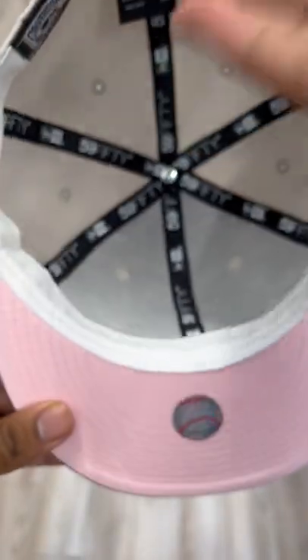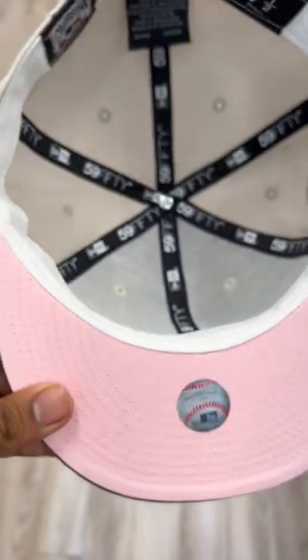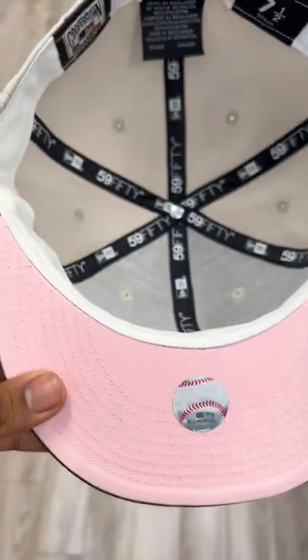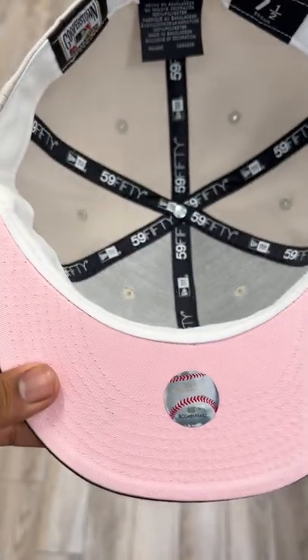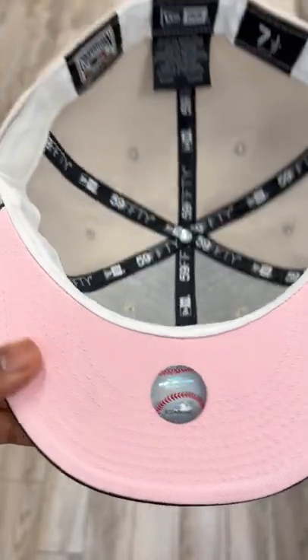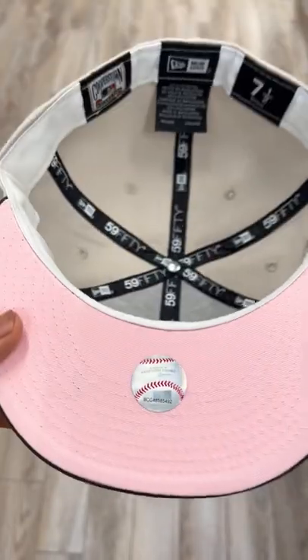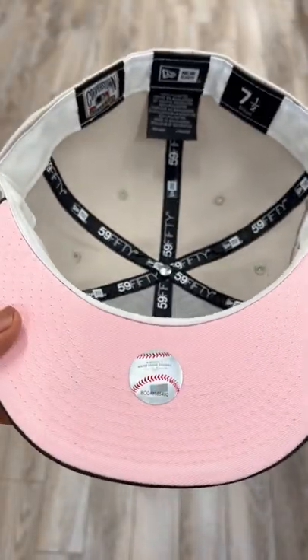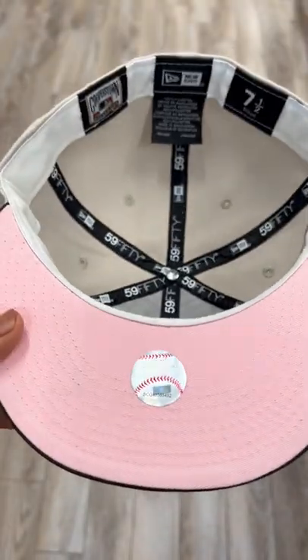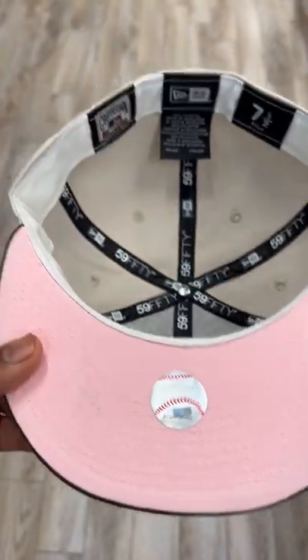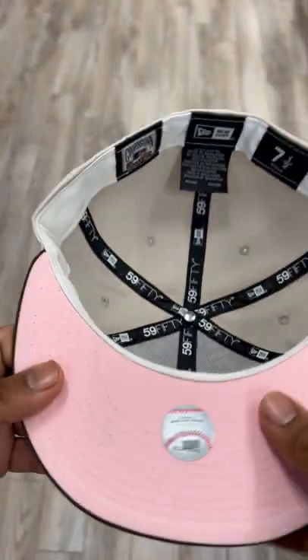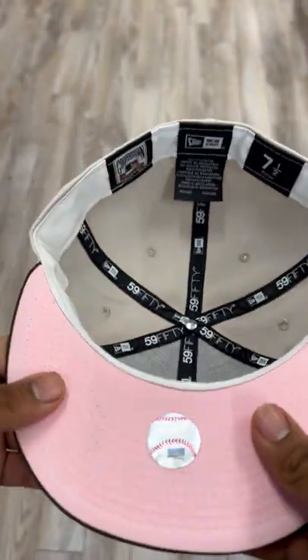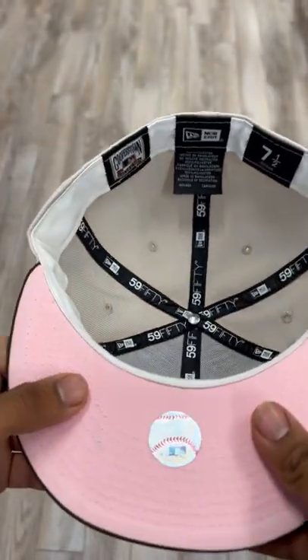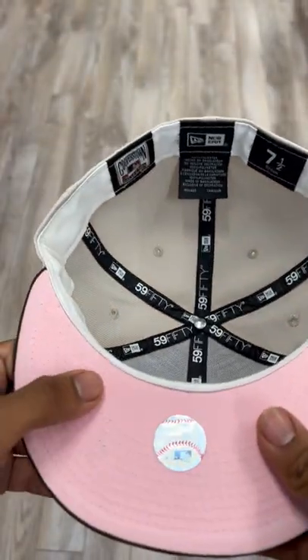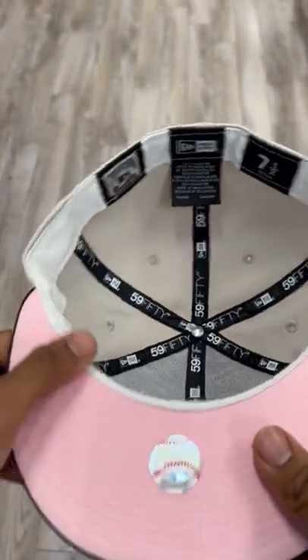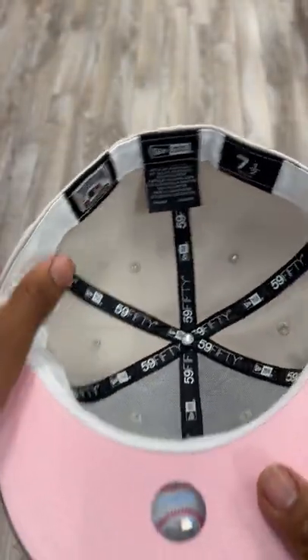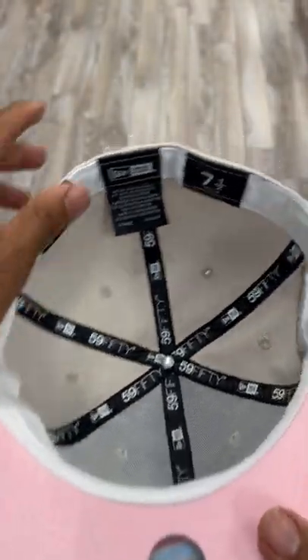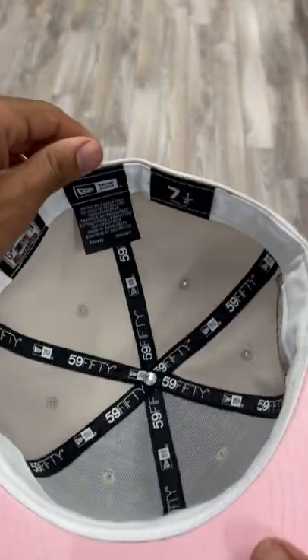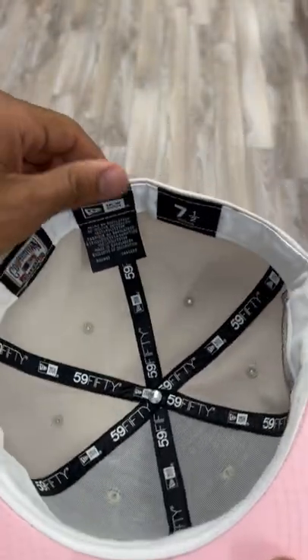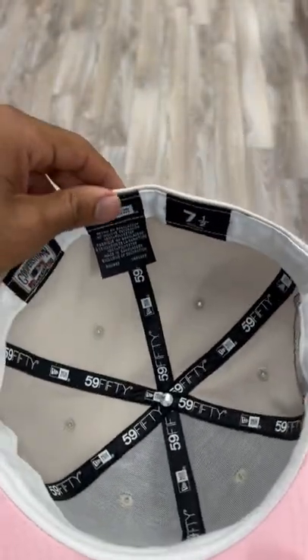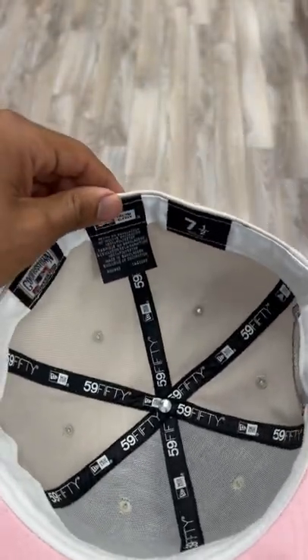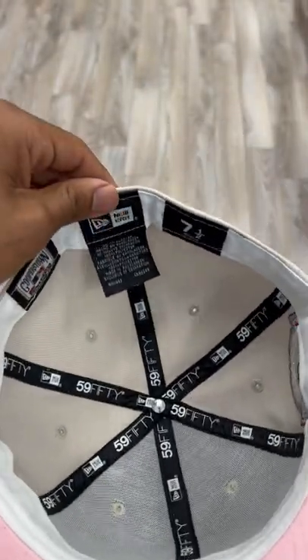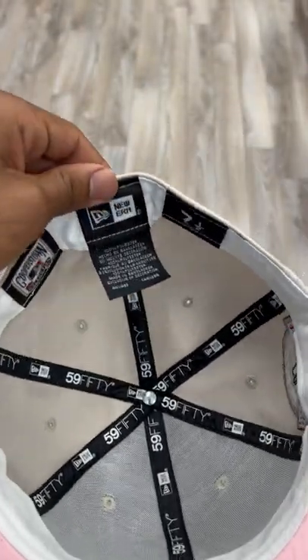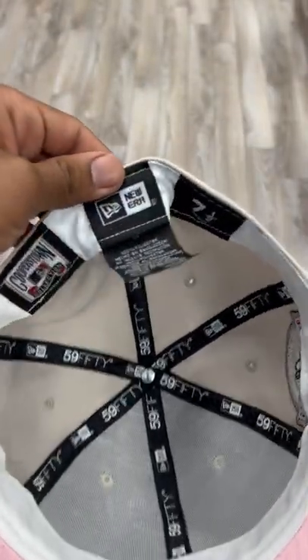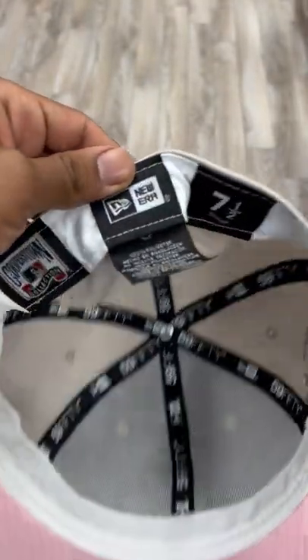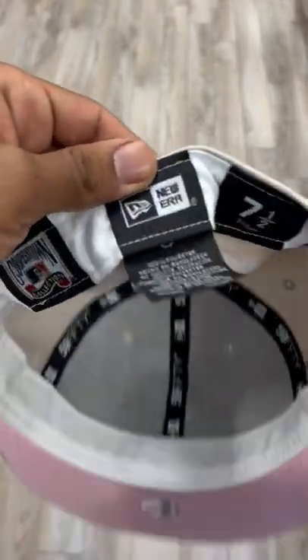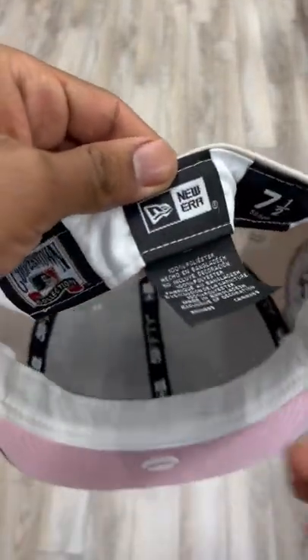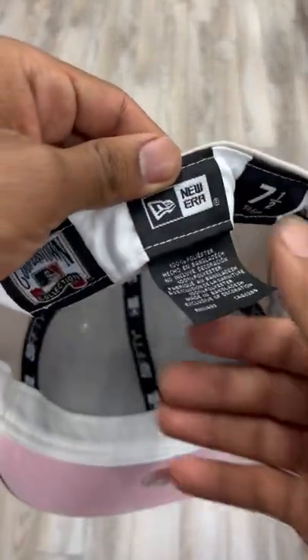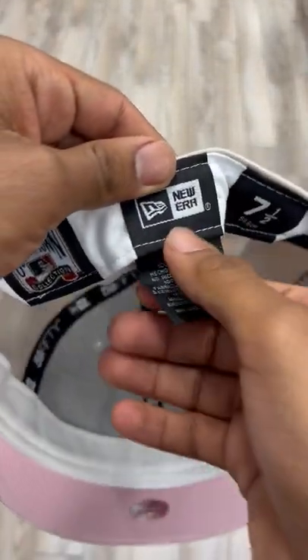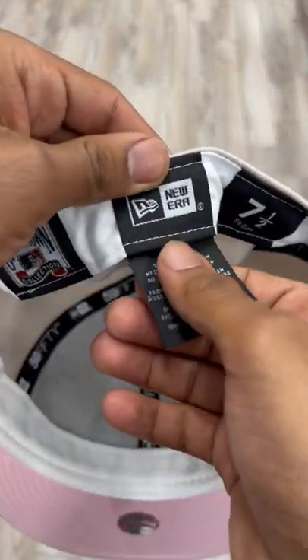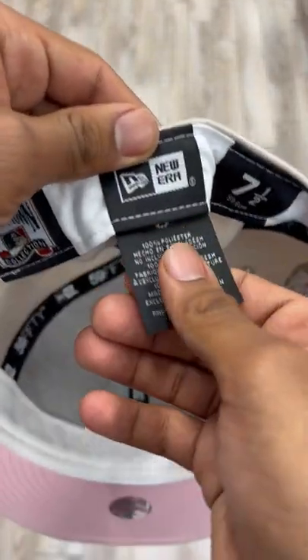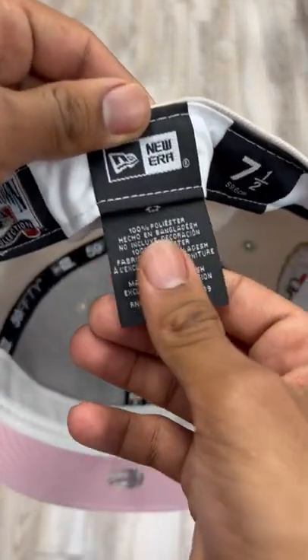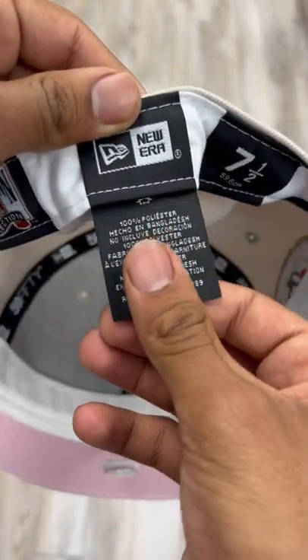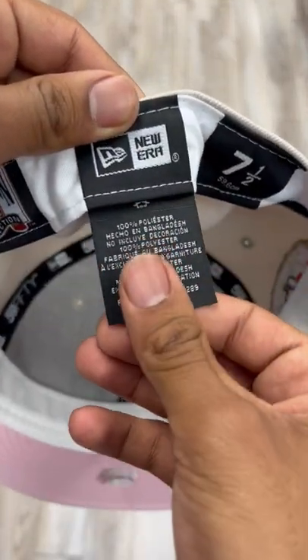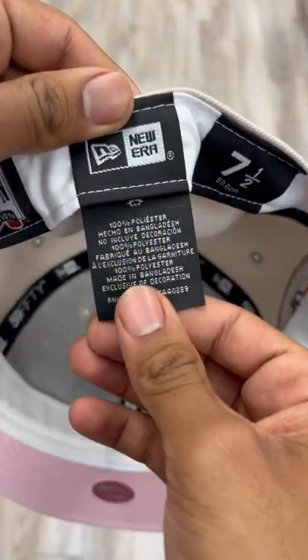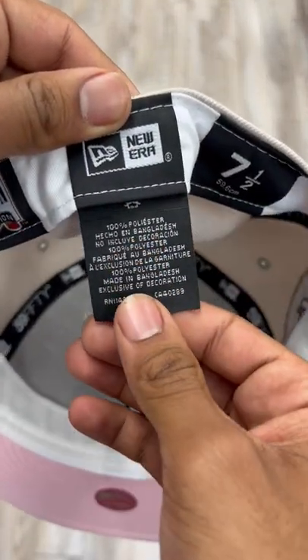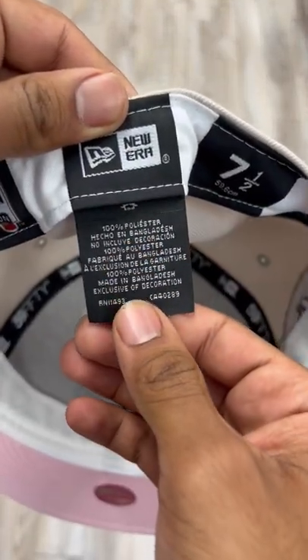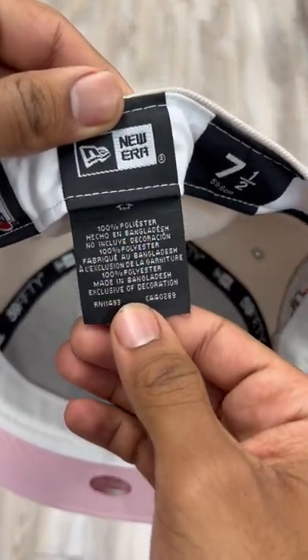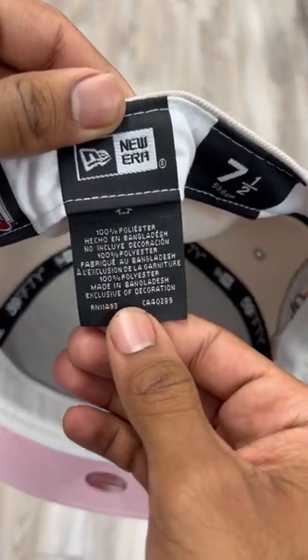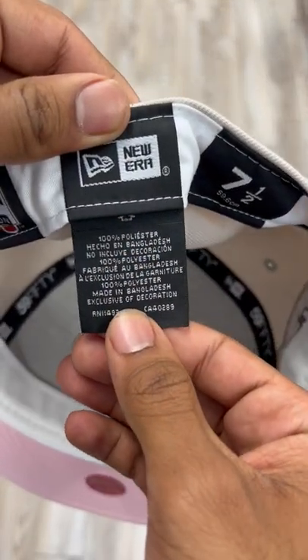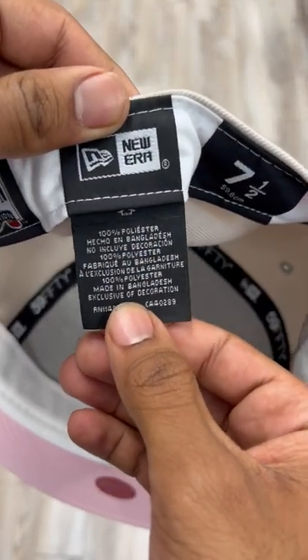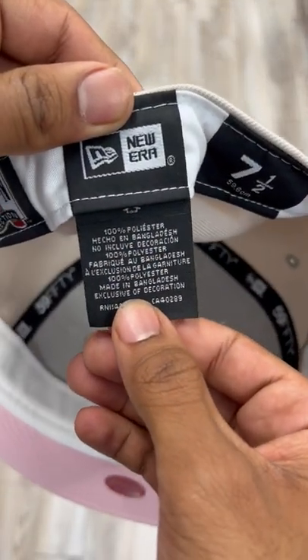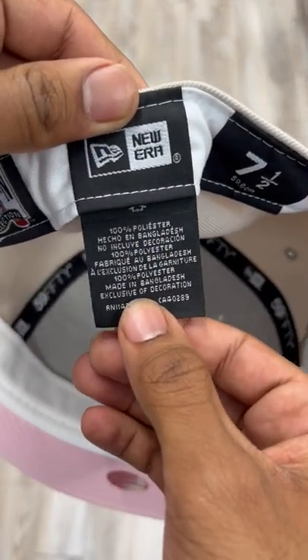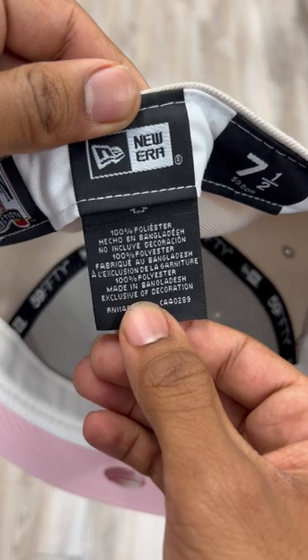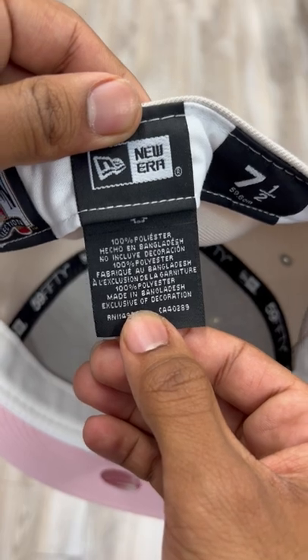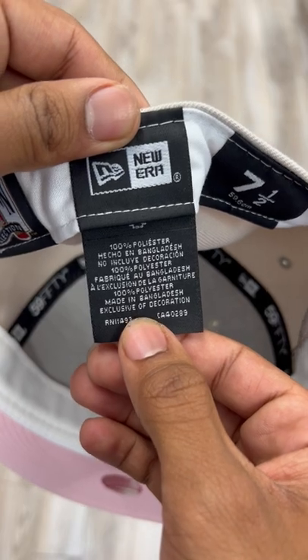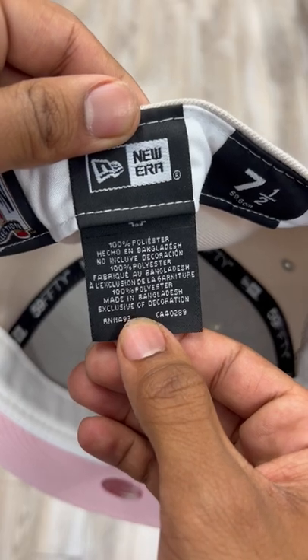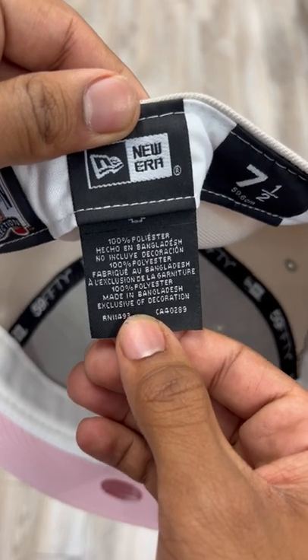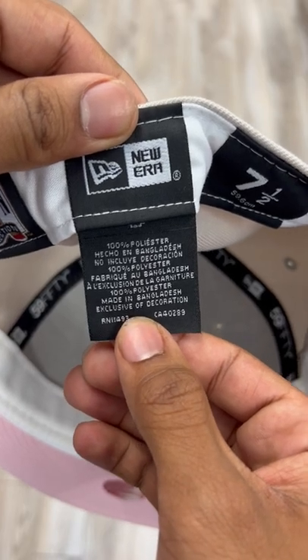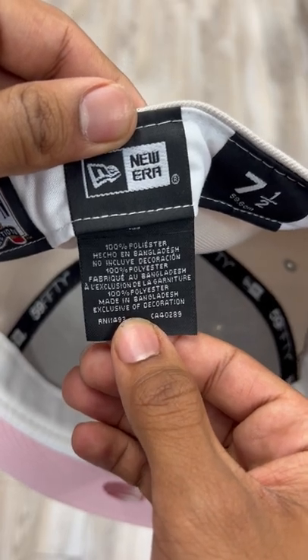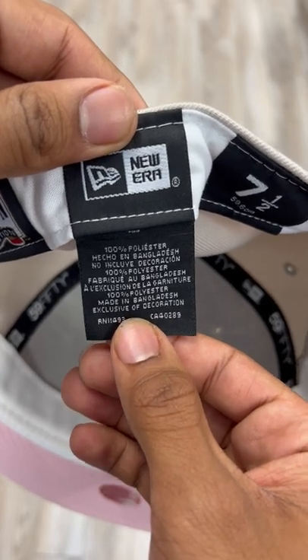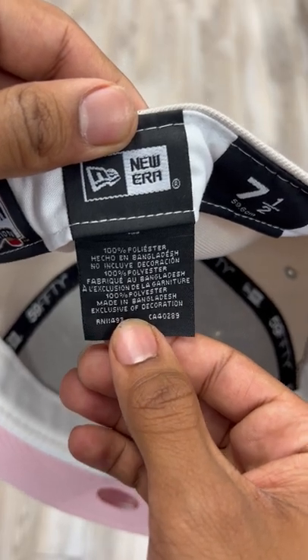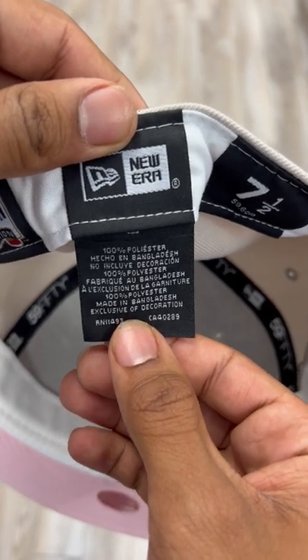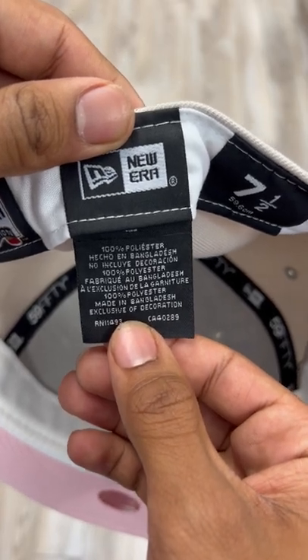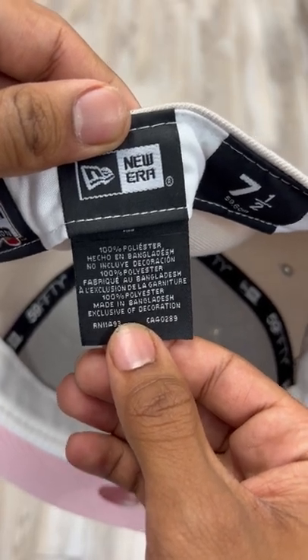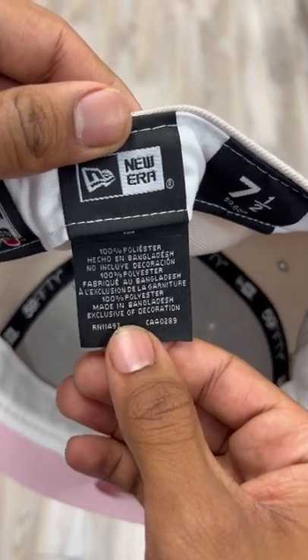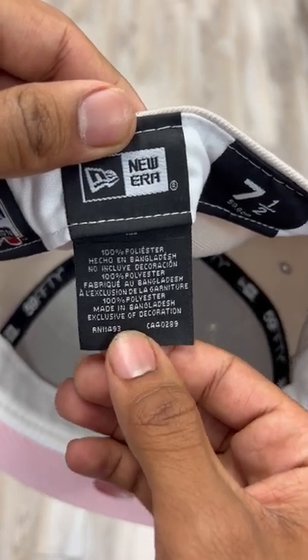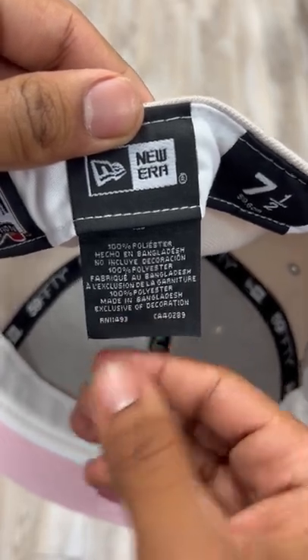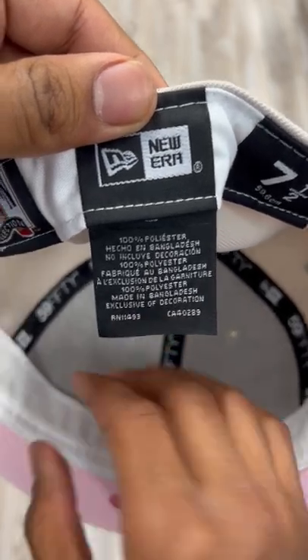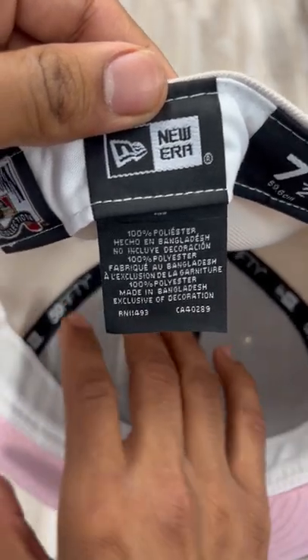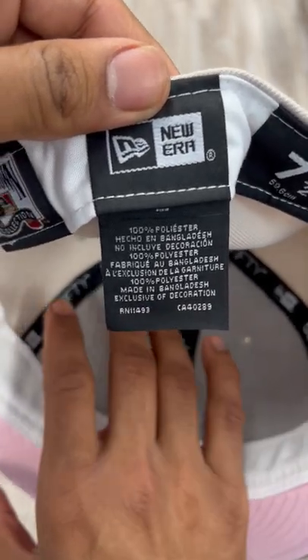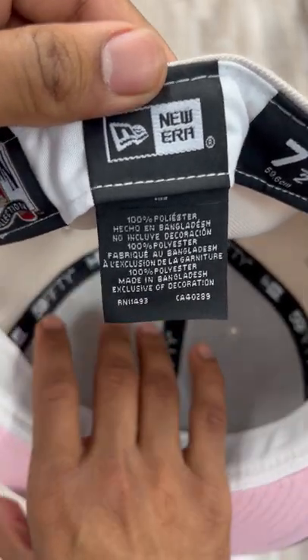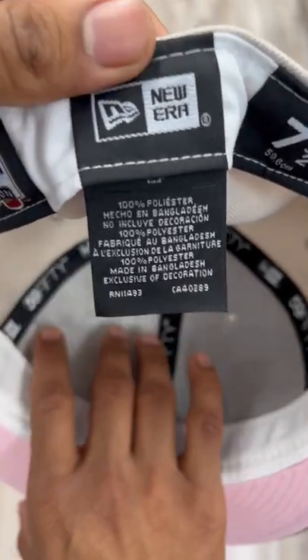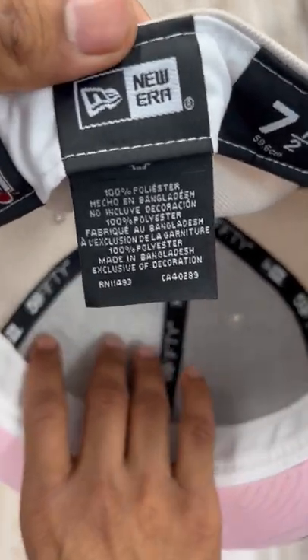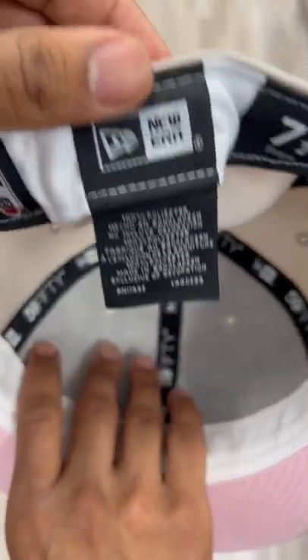Comes with this nice pink underbrim, white sweatband to complete it. And this hat is 100% polyester and was made in Bangladesh.